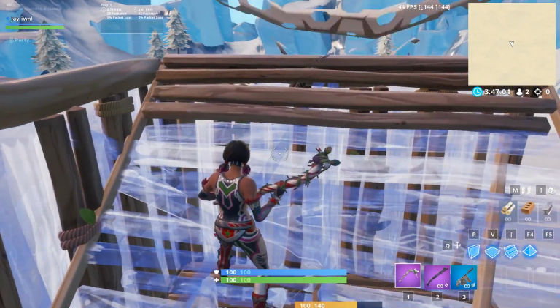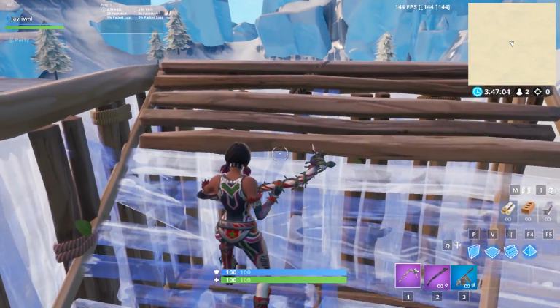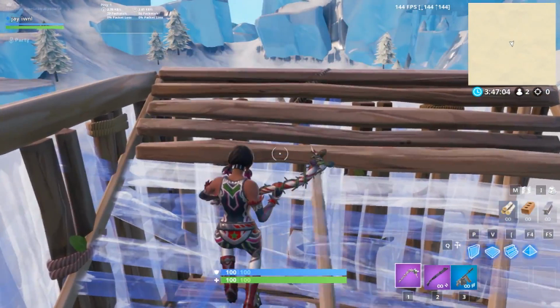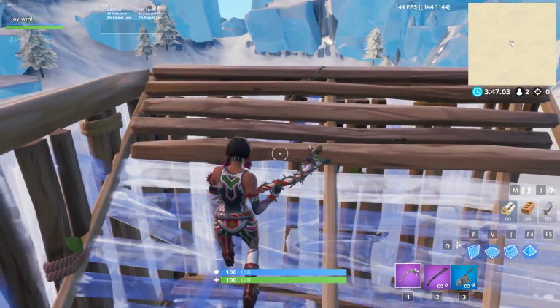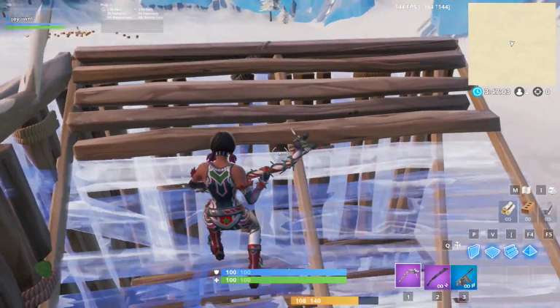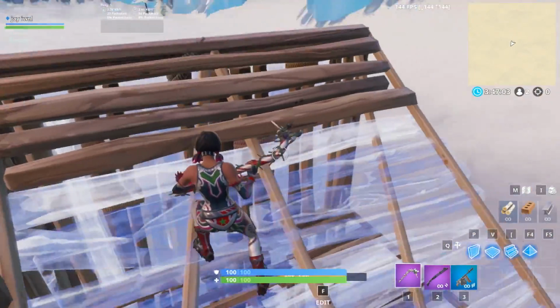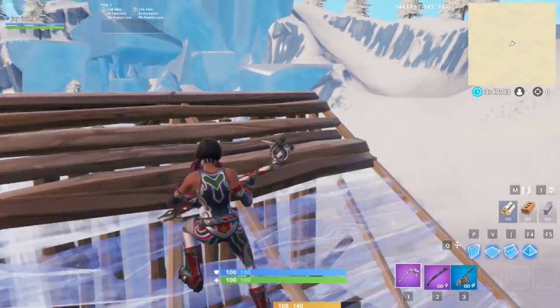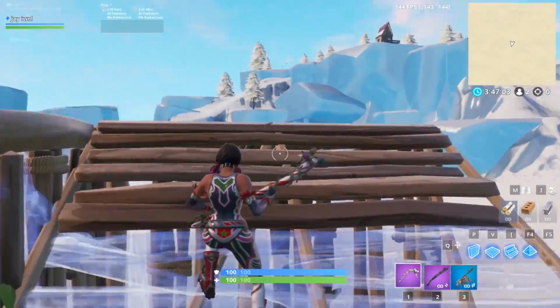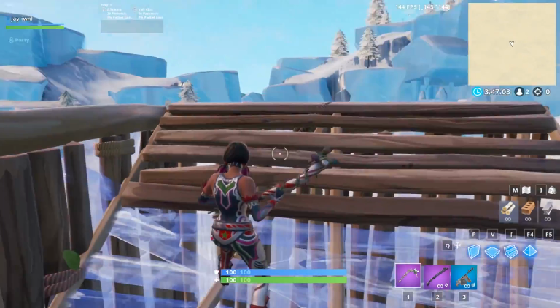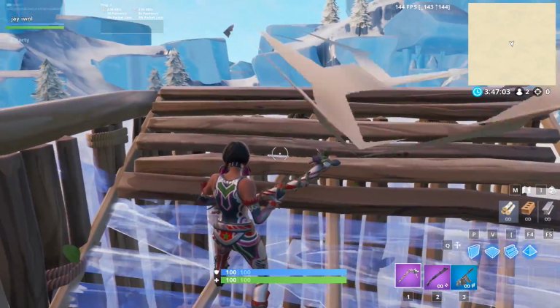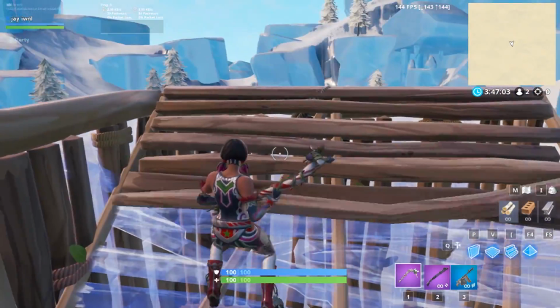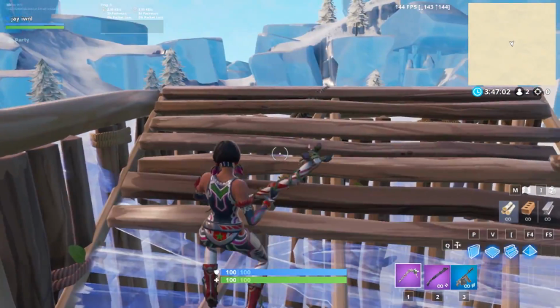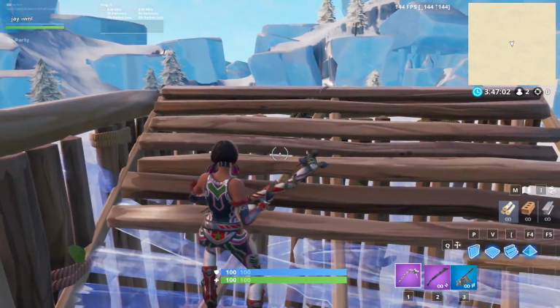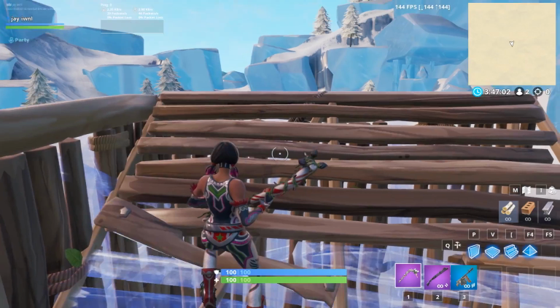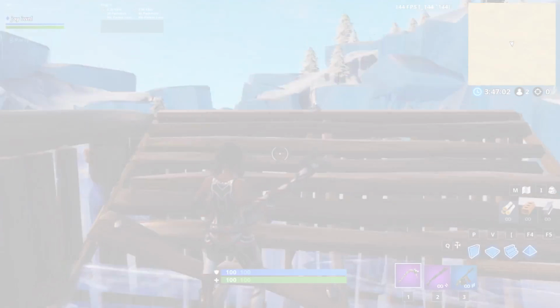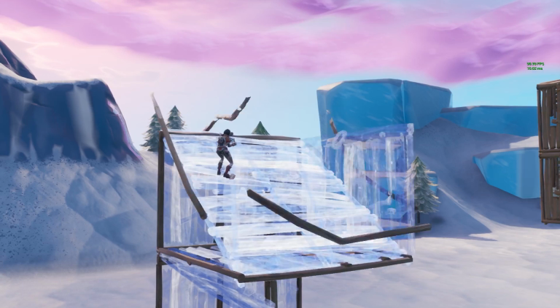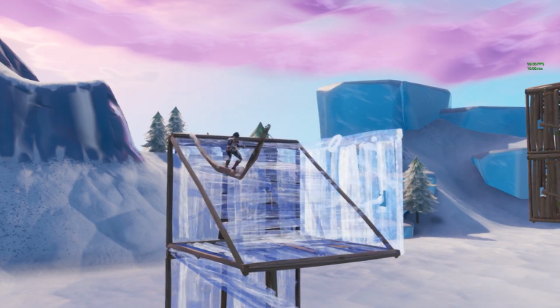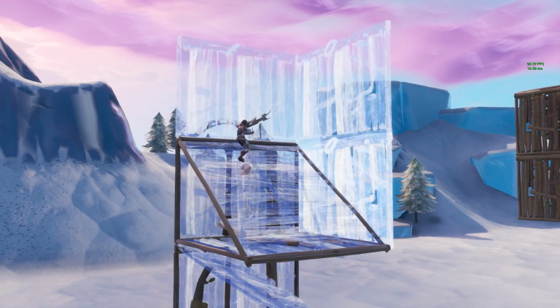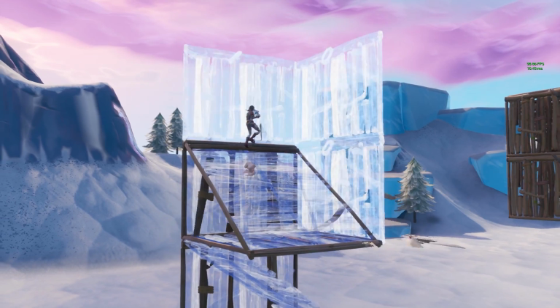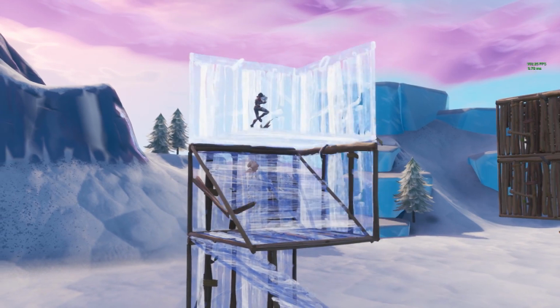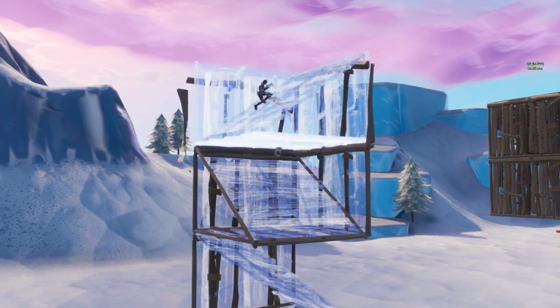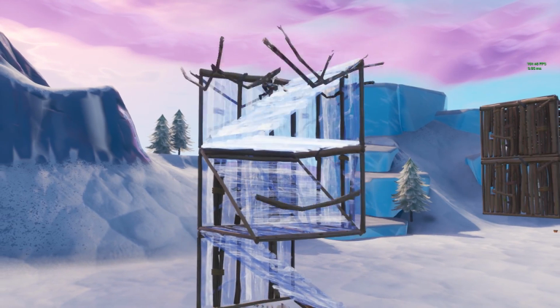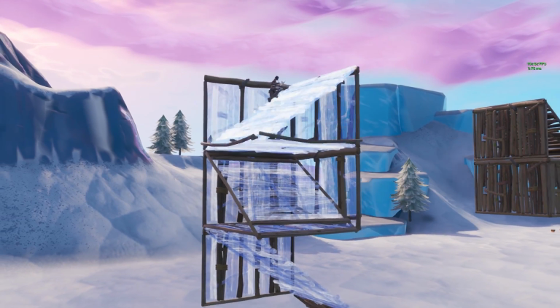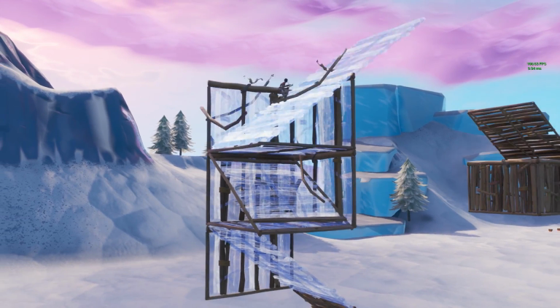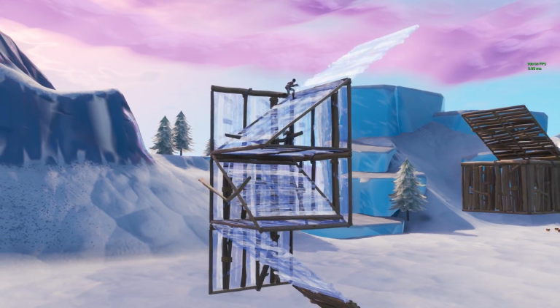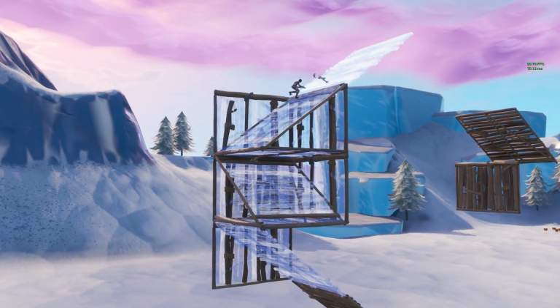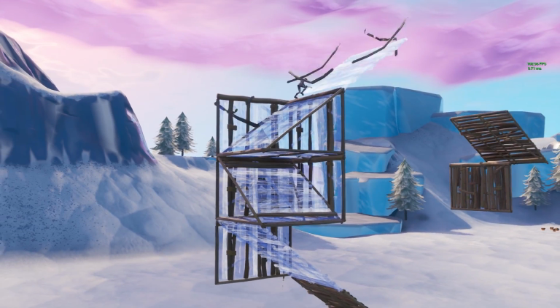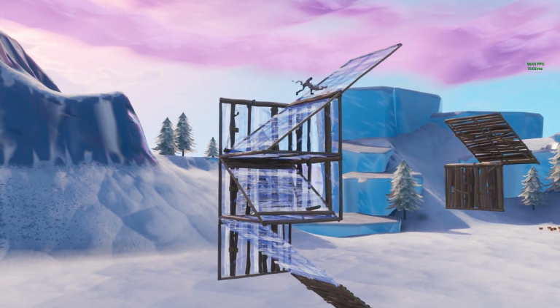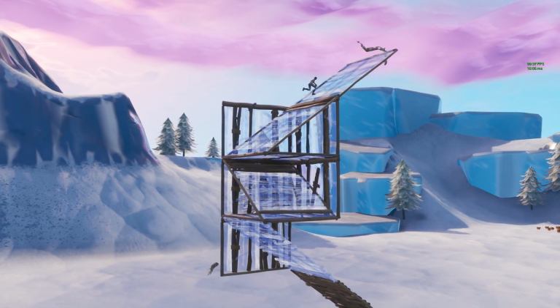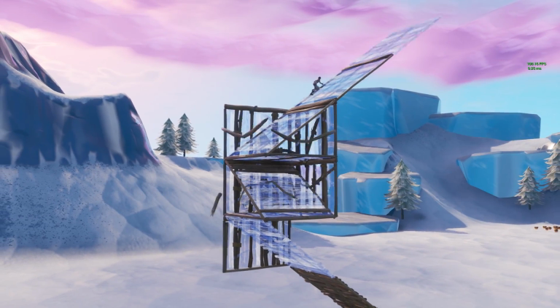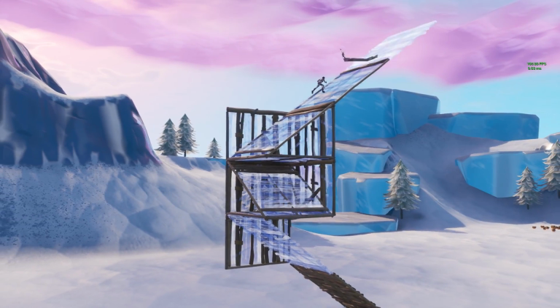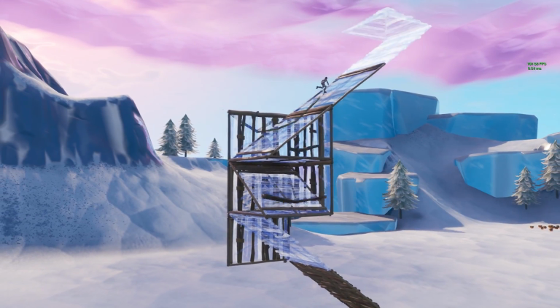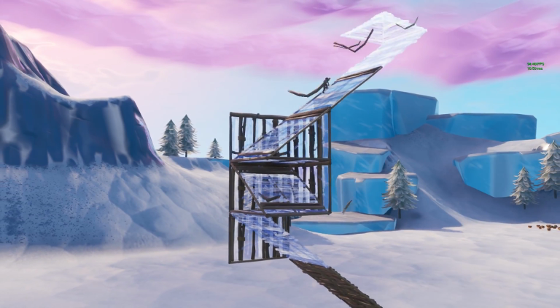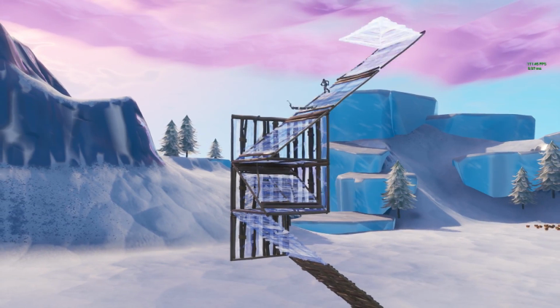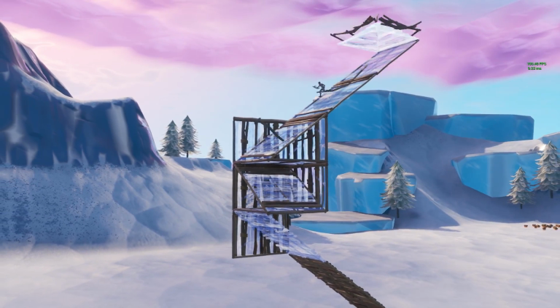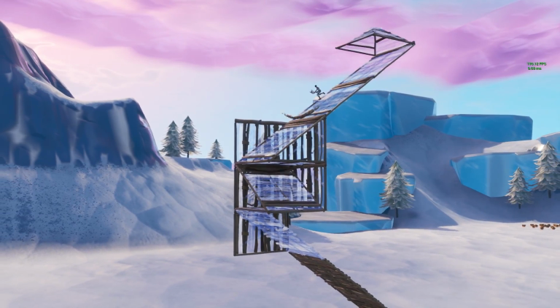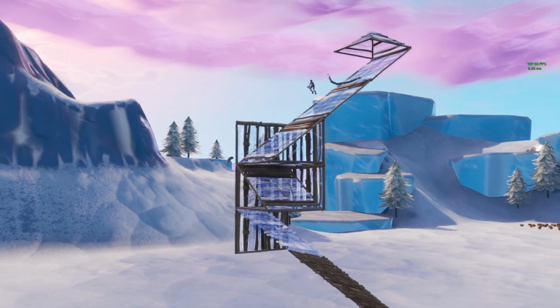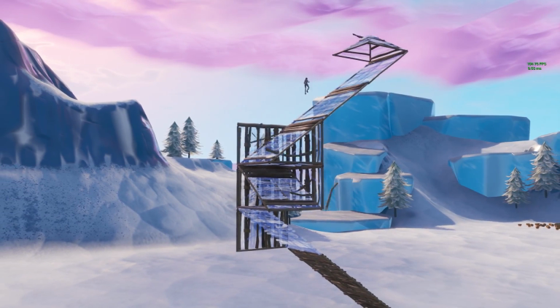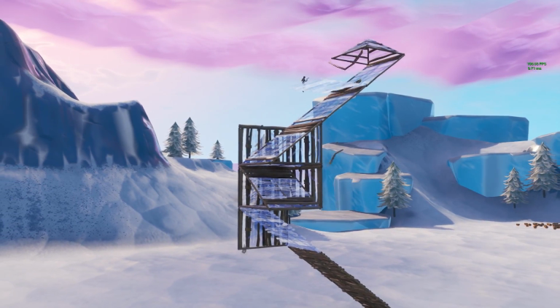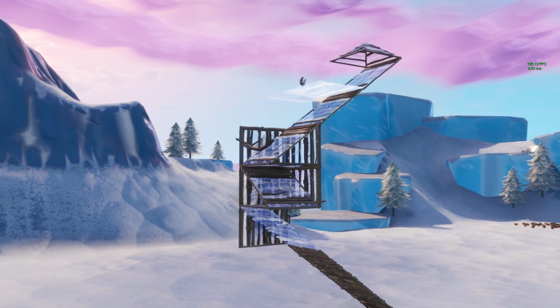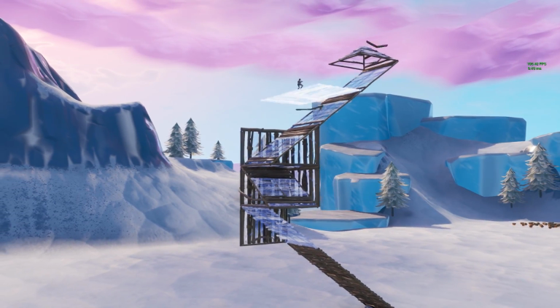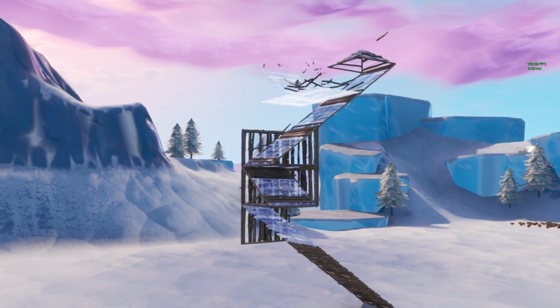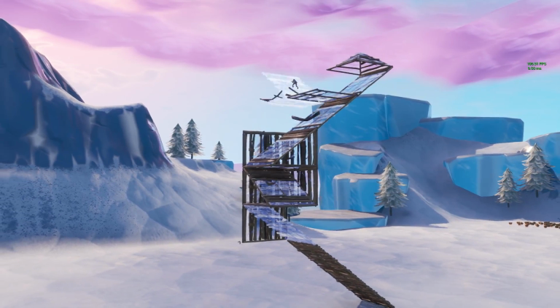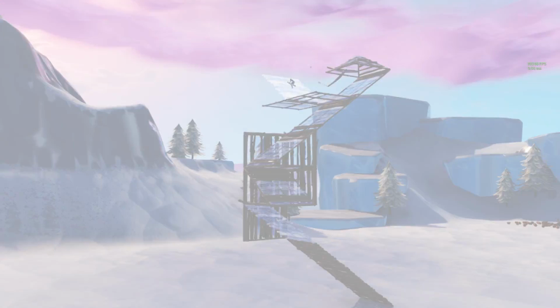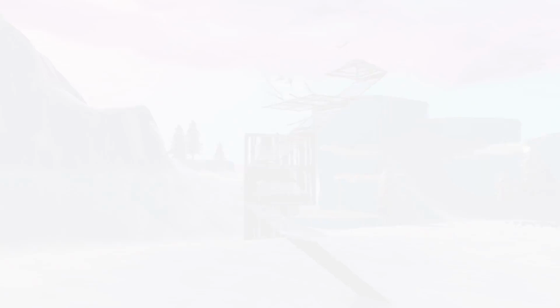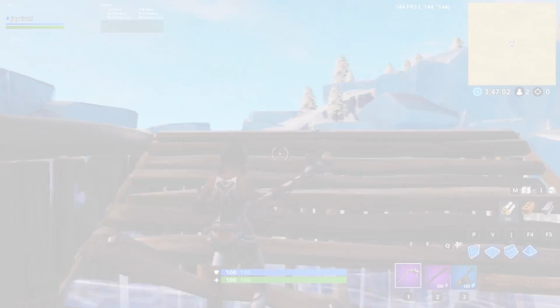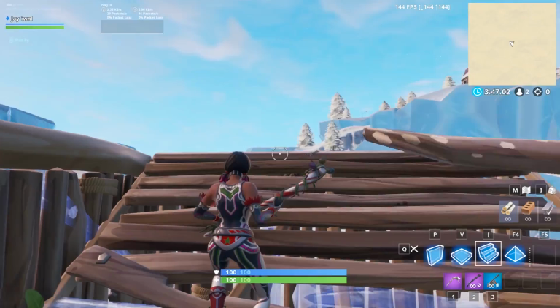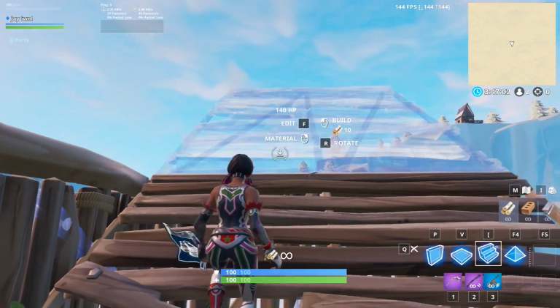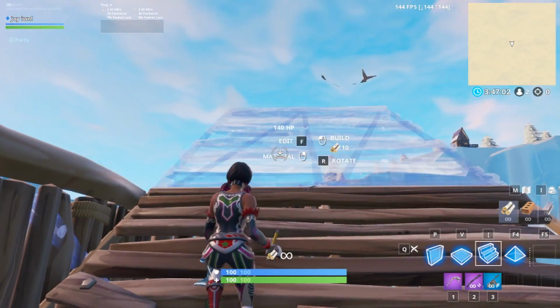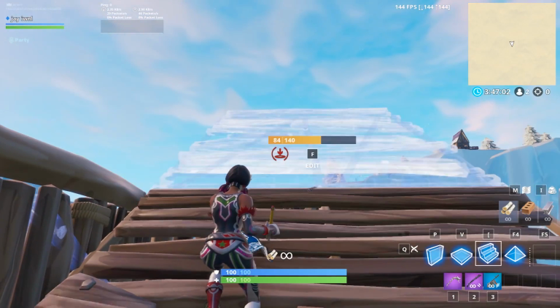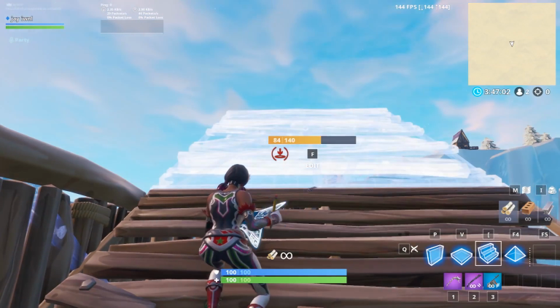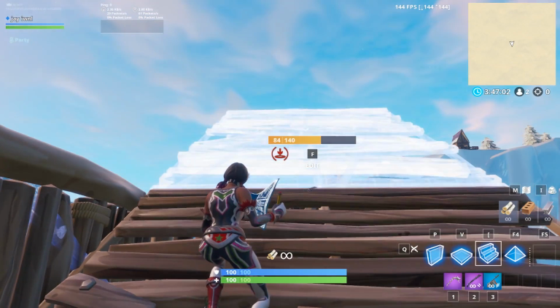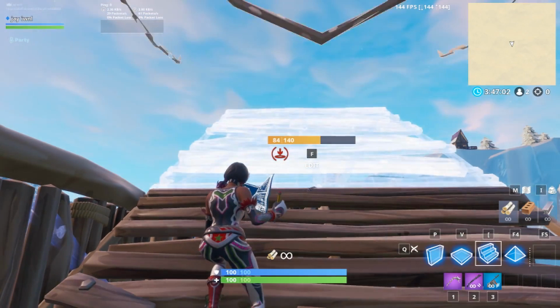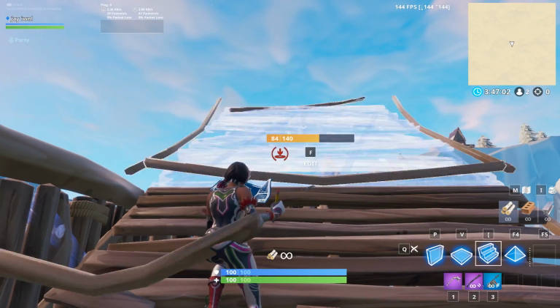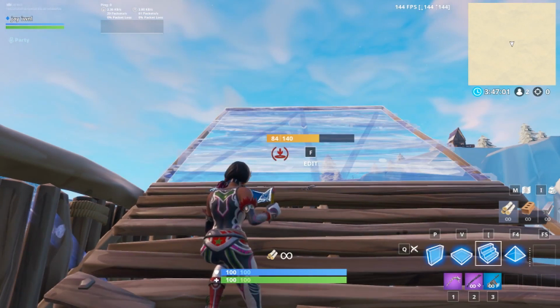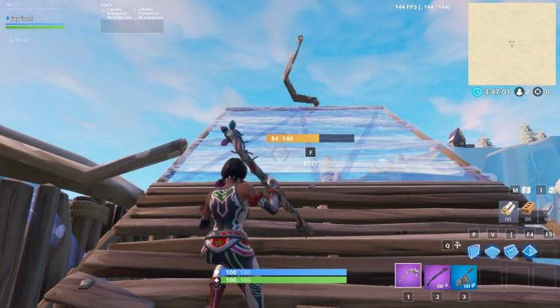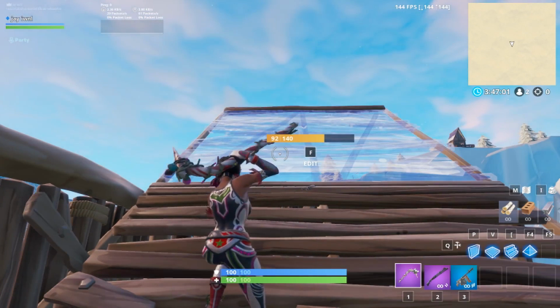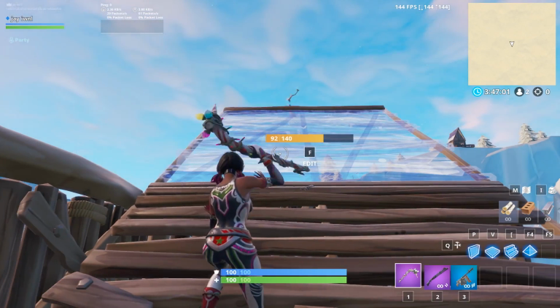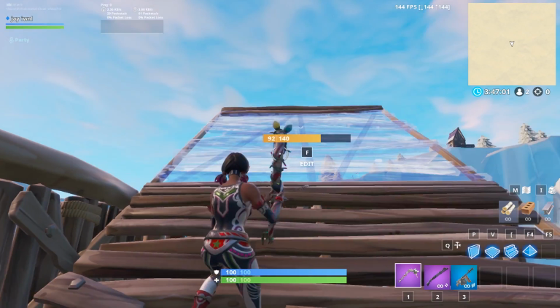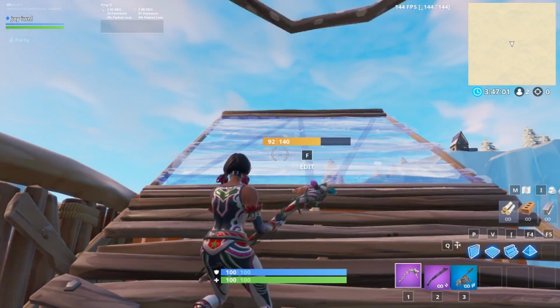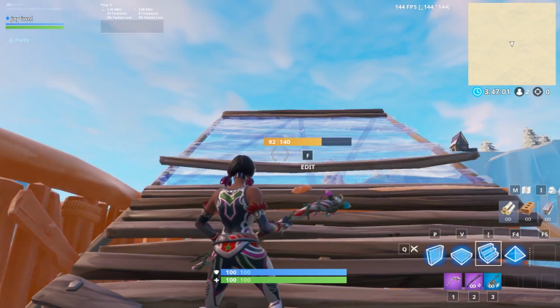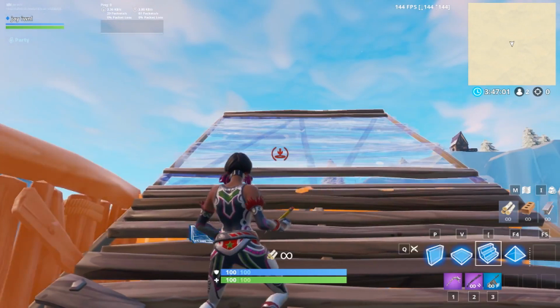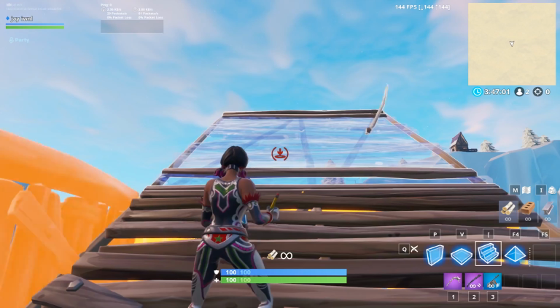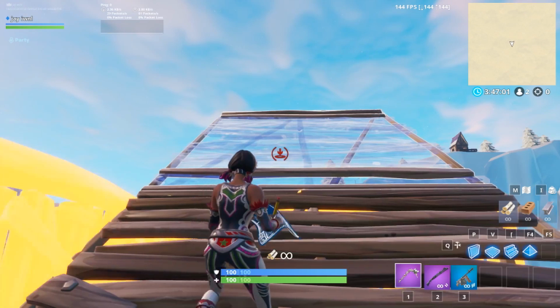You only need to hold W for these 90s, so don't worry about strafing. Continue running forward, placing a ramp and a cone on top.